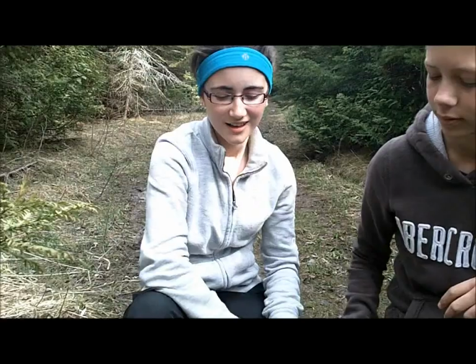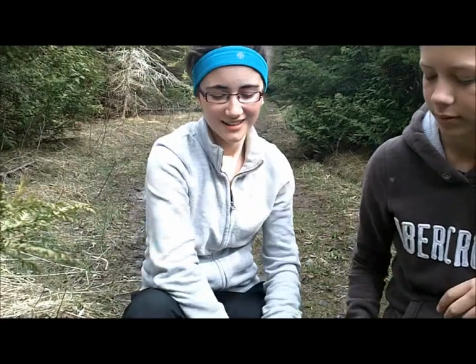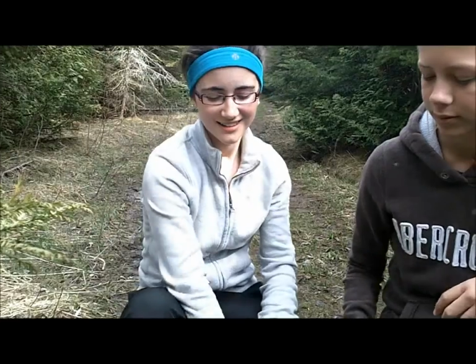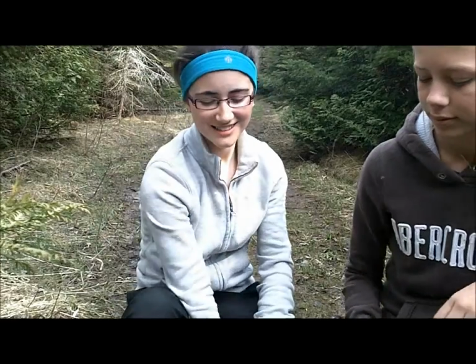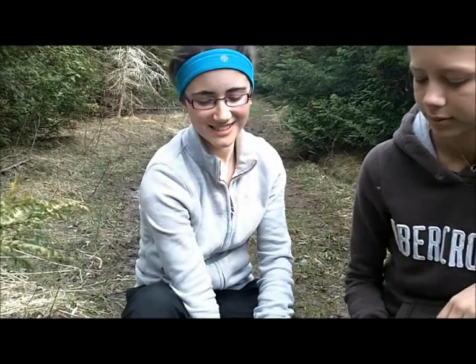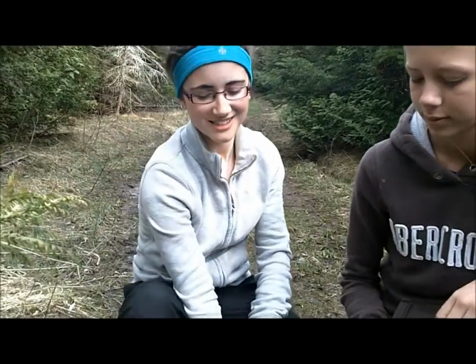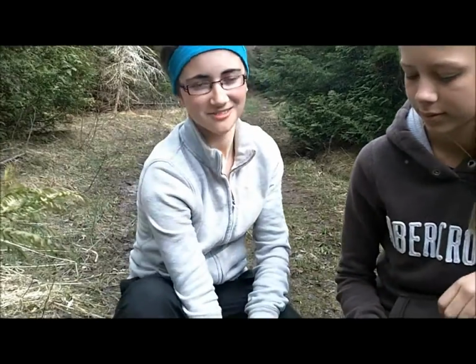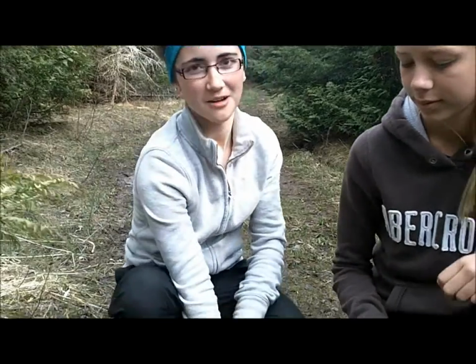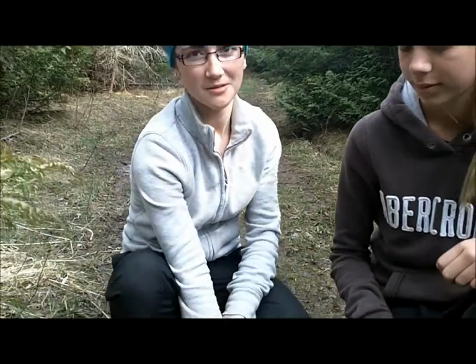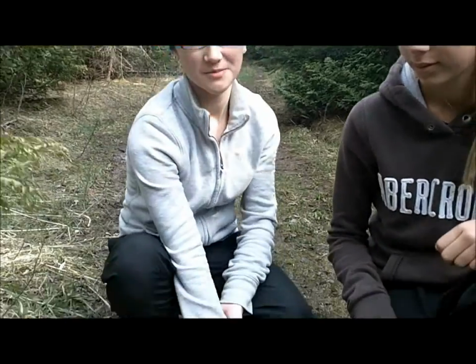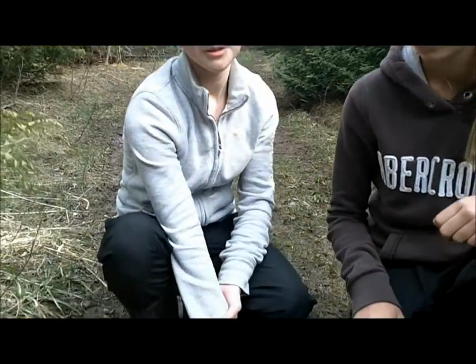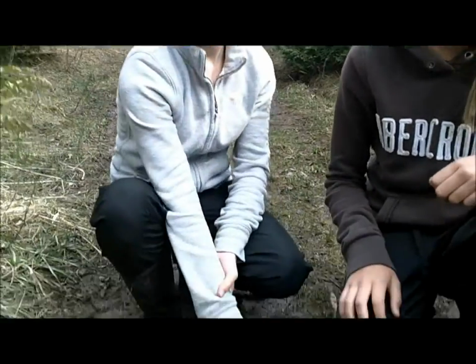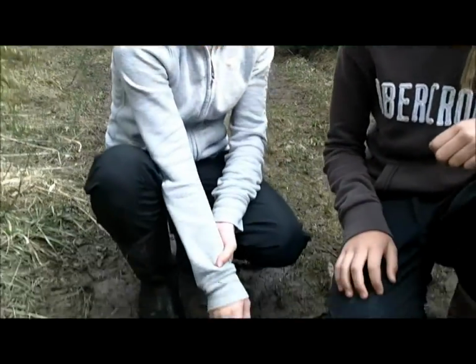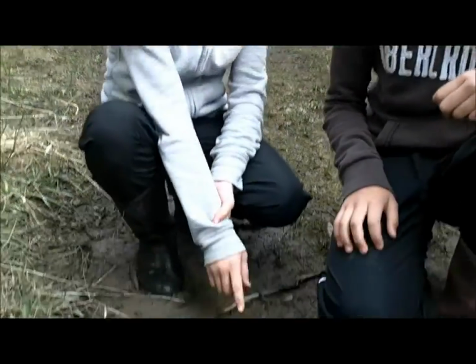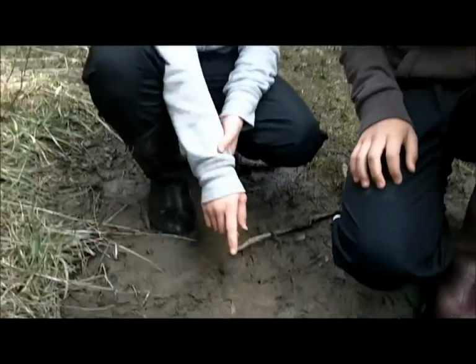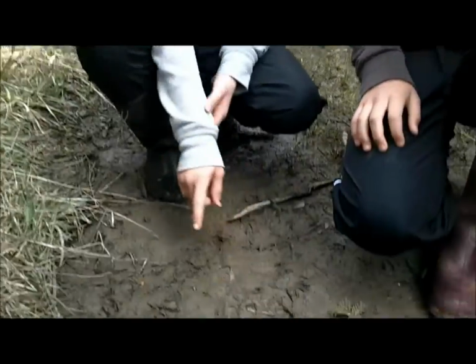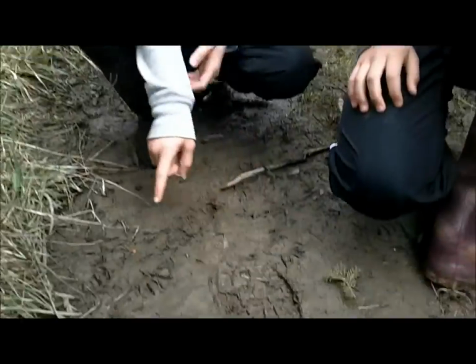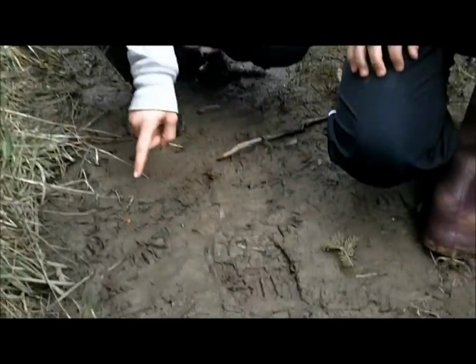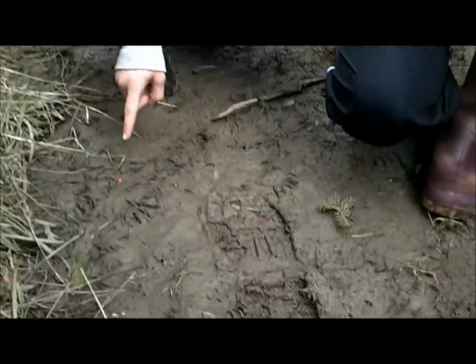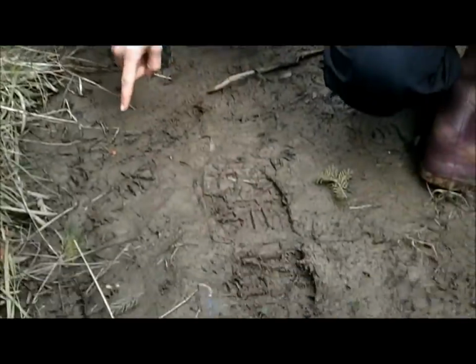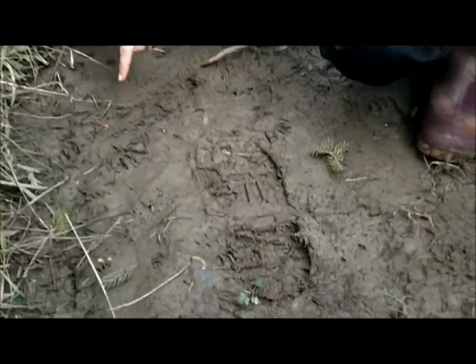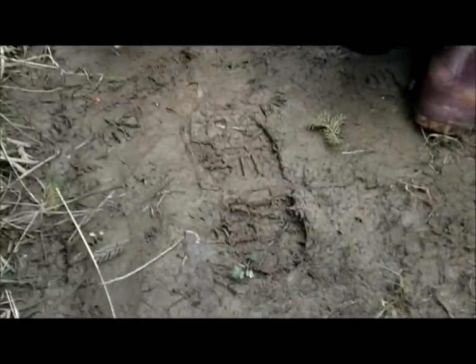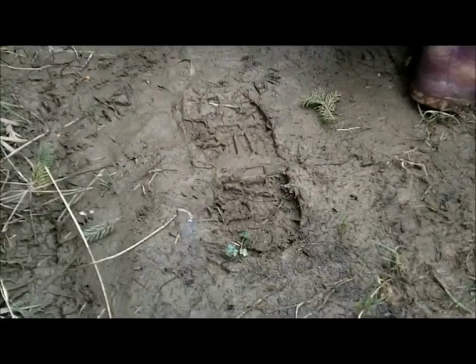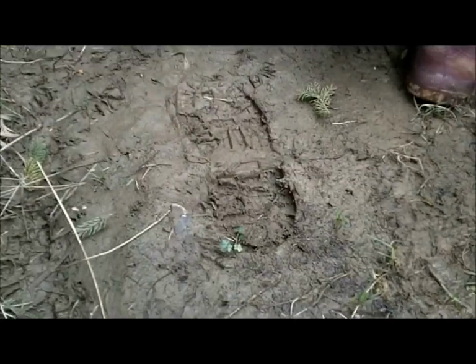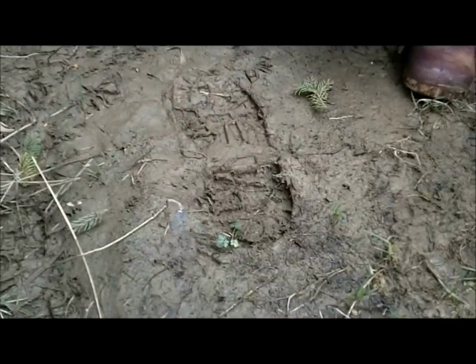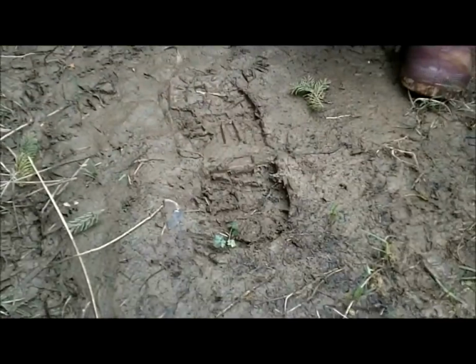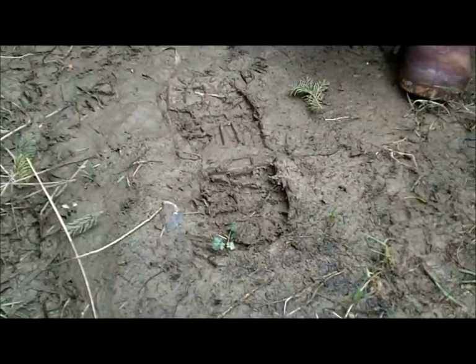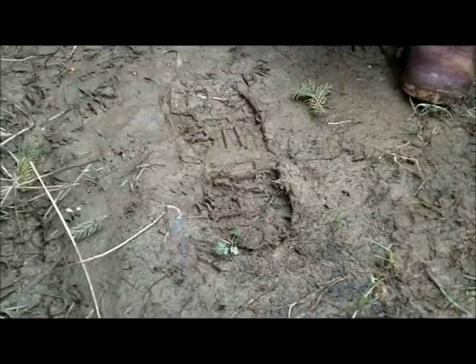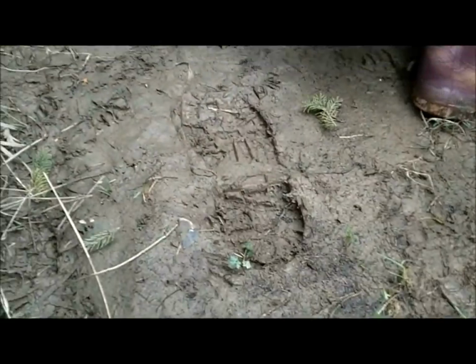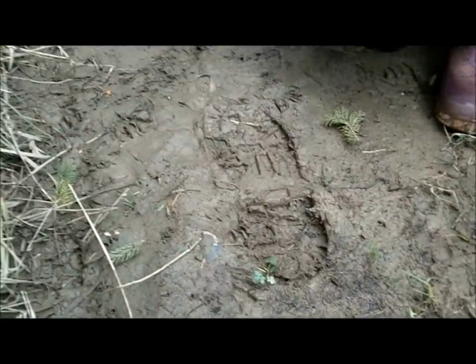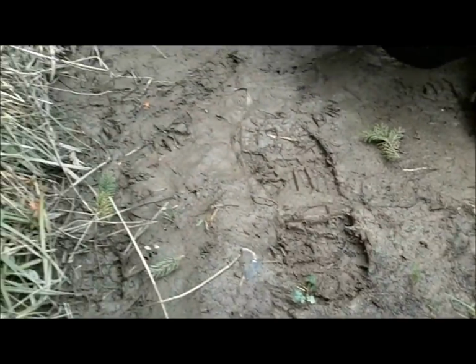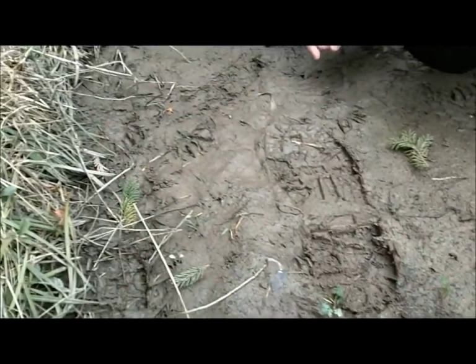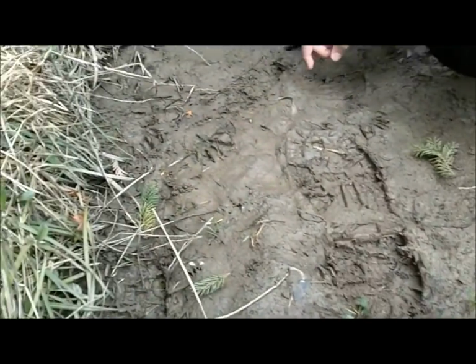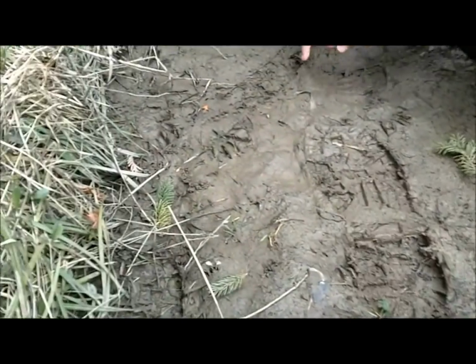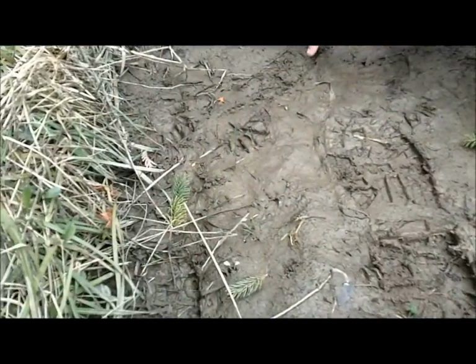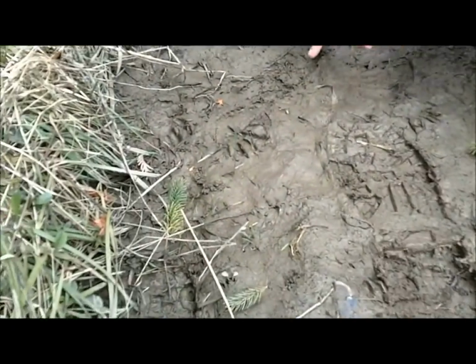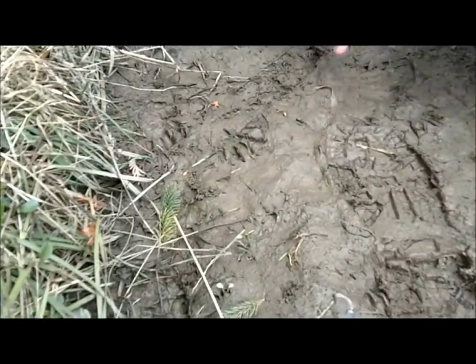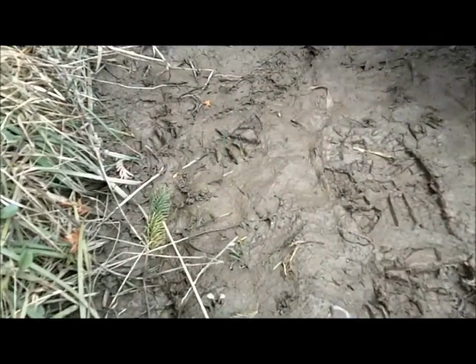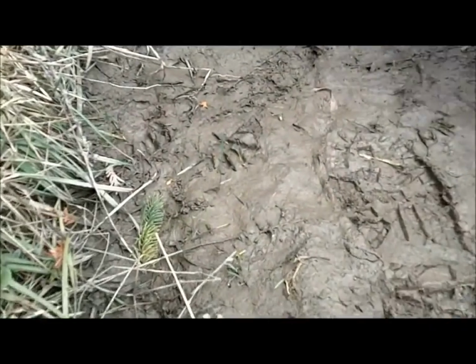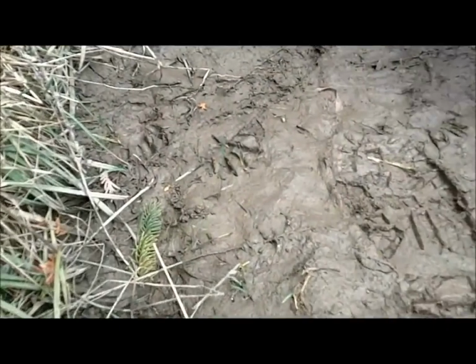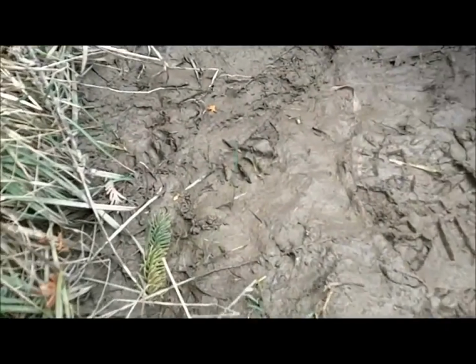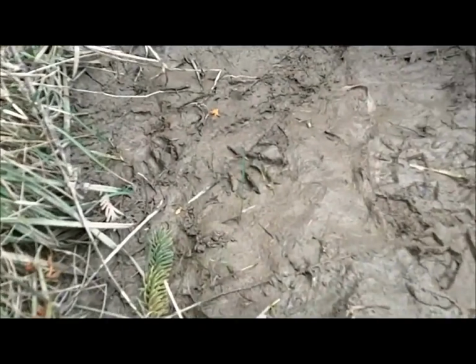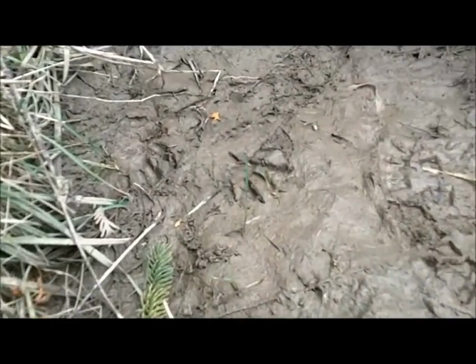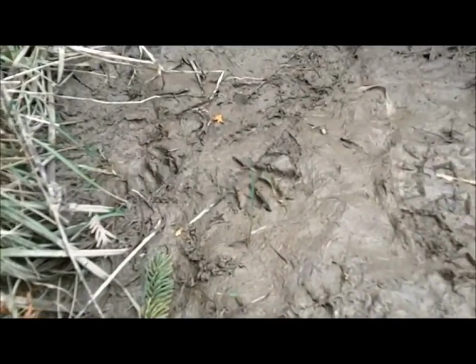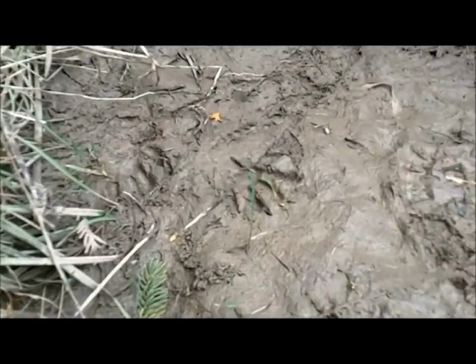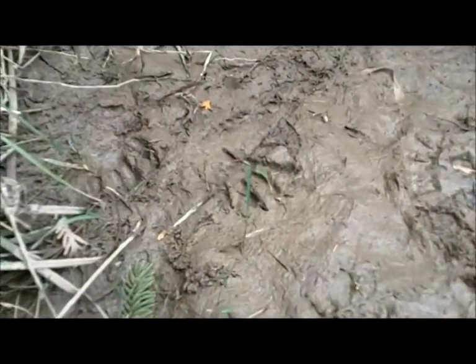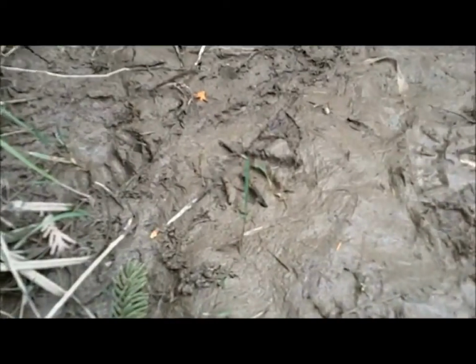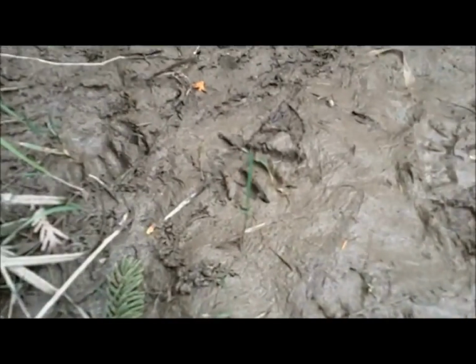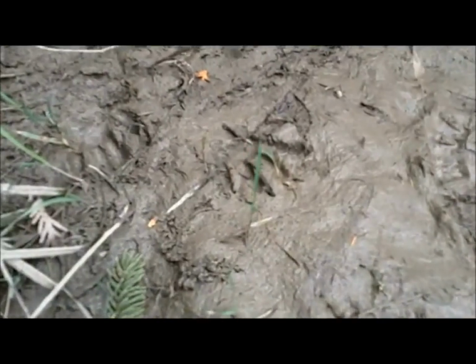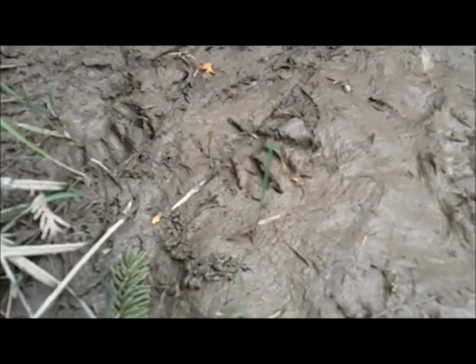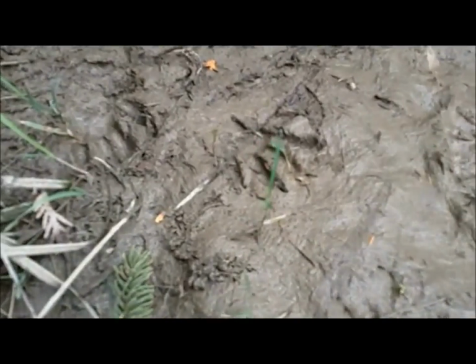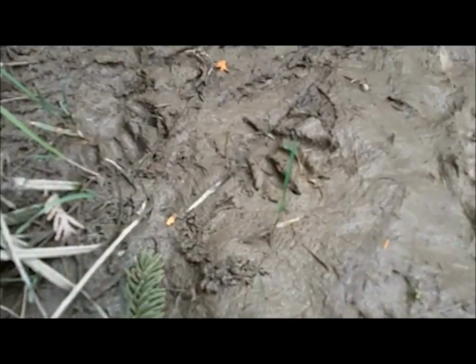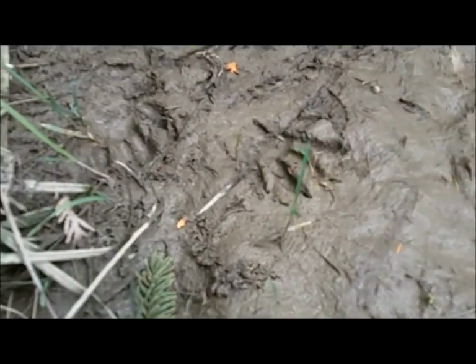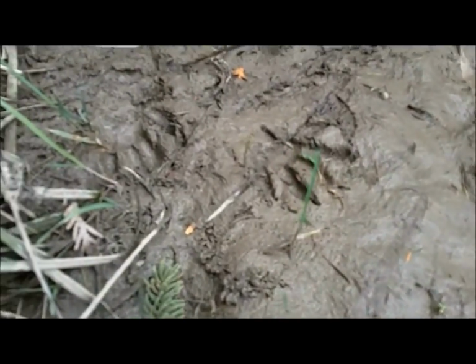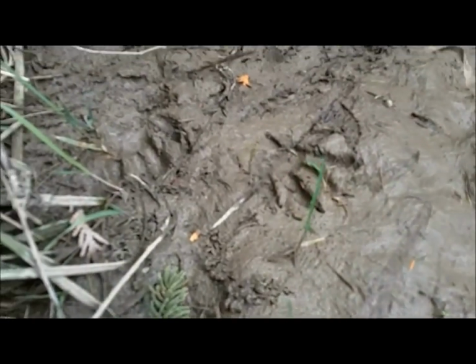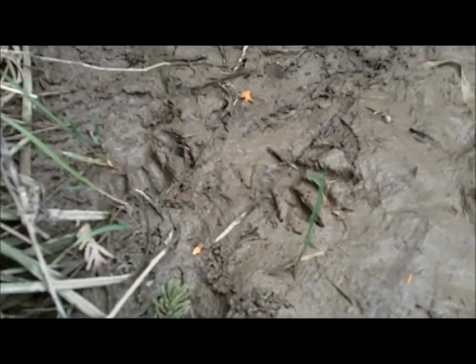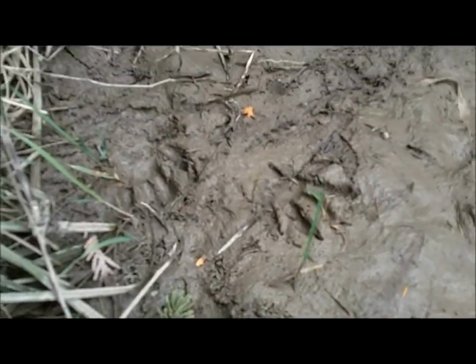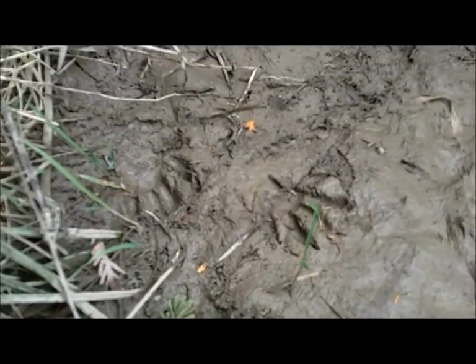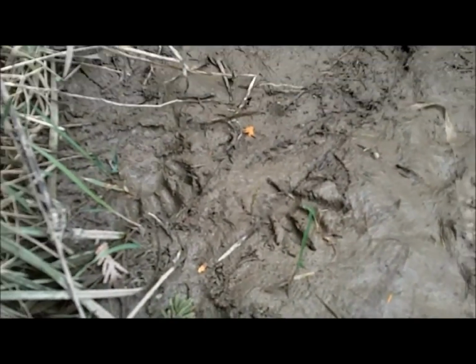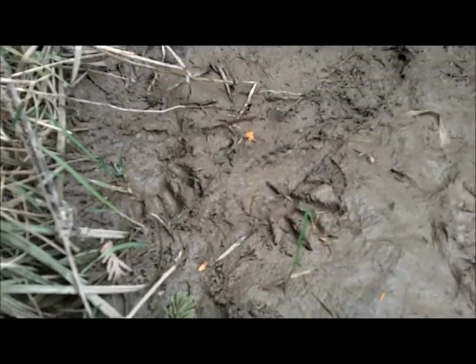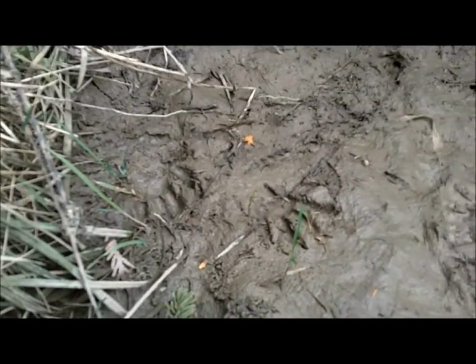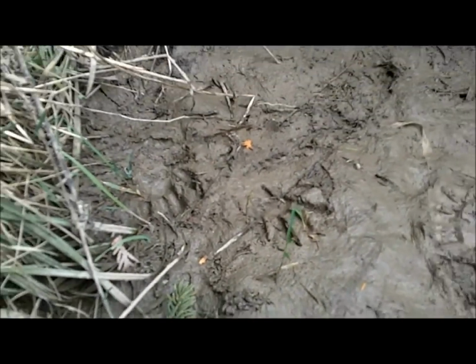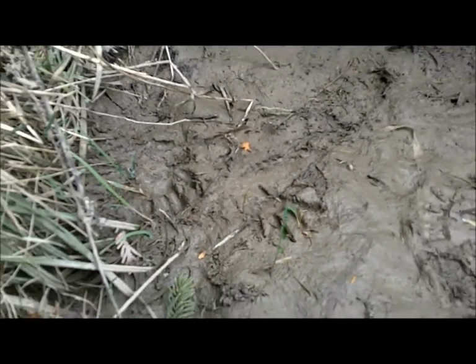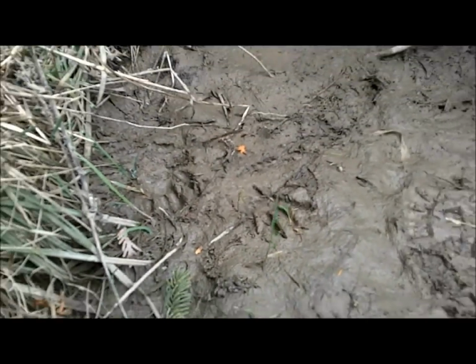This is a rubber boot print, and this is a raccoon print. You can tell by the opposable thumbs. Sneaky little buggers, aren't they?